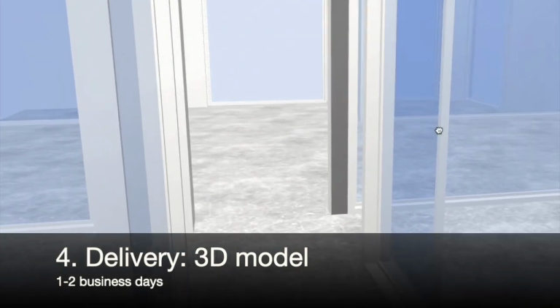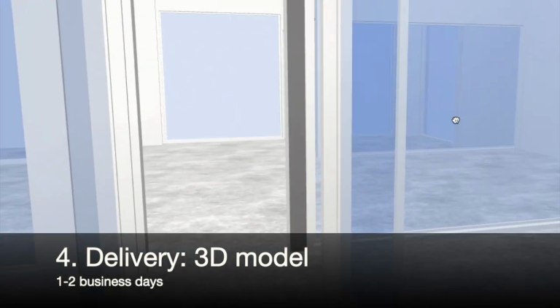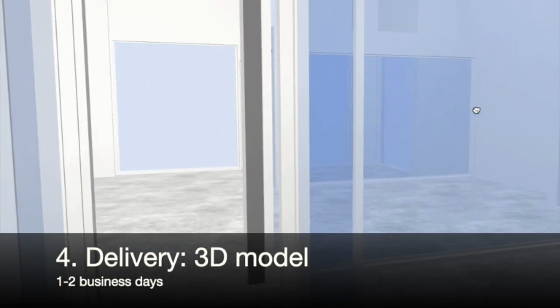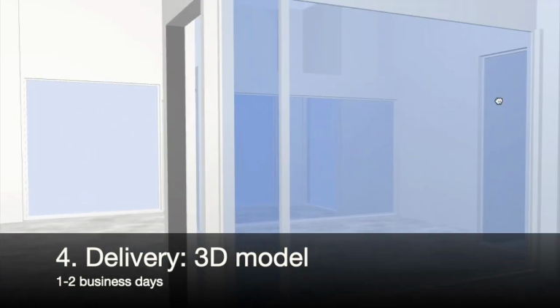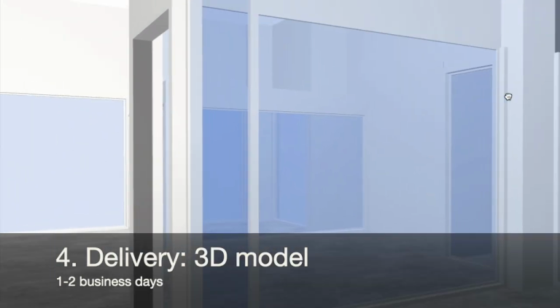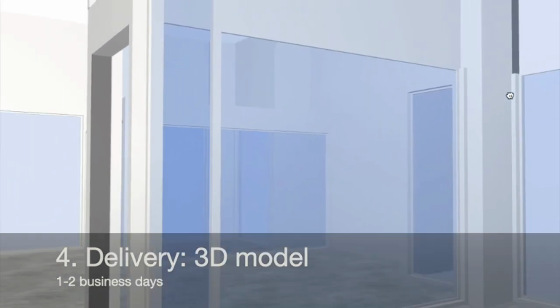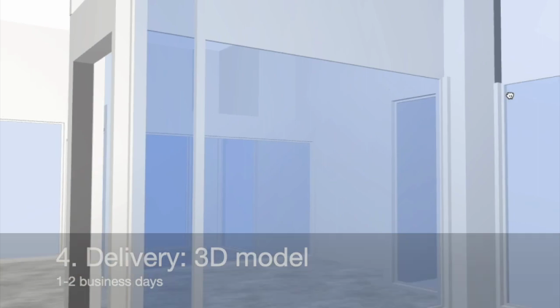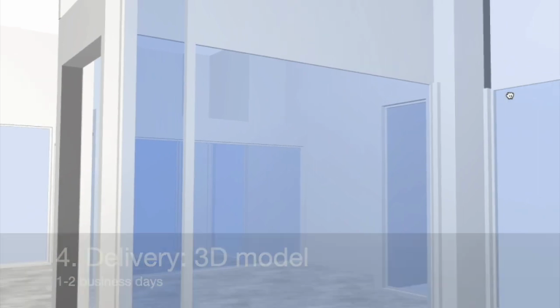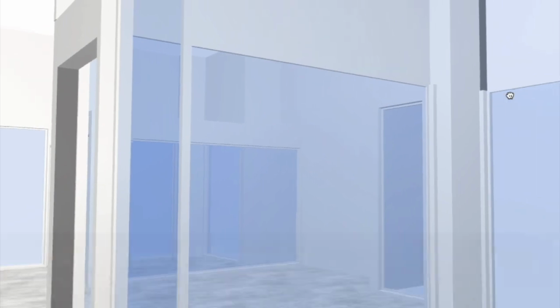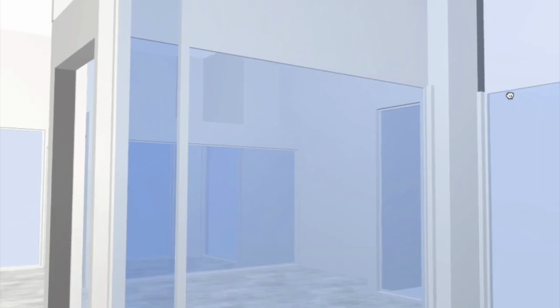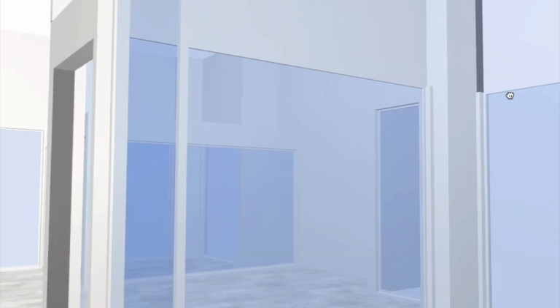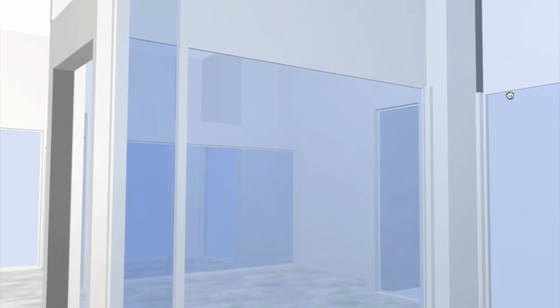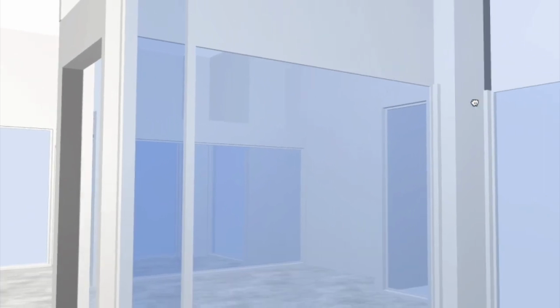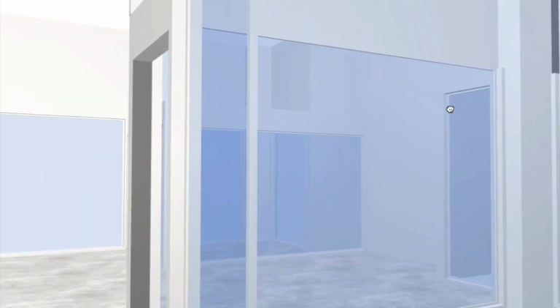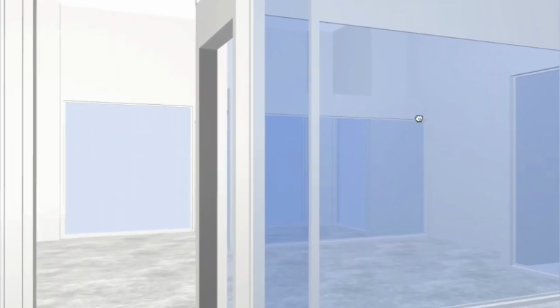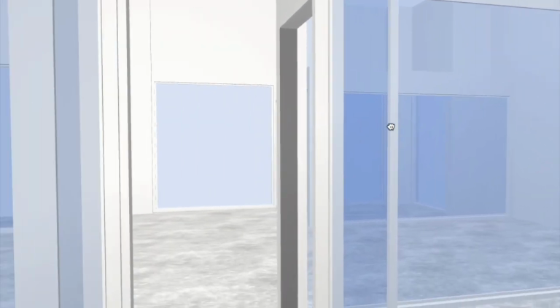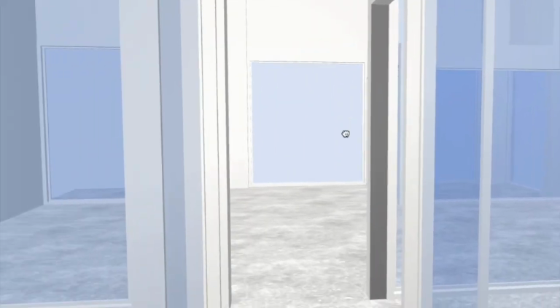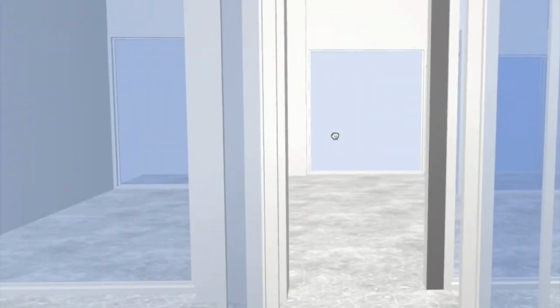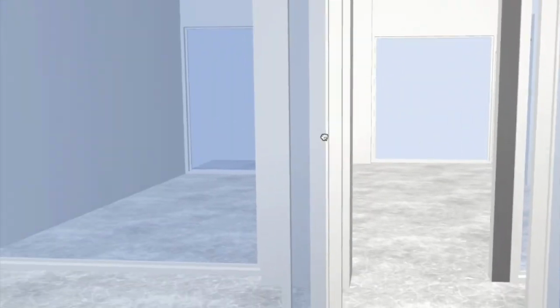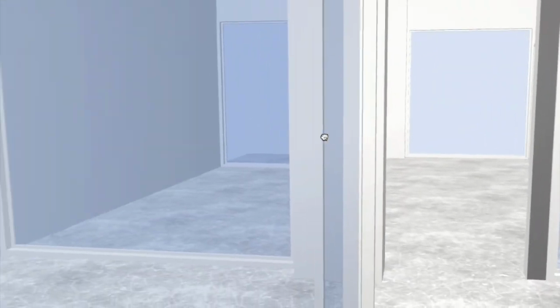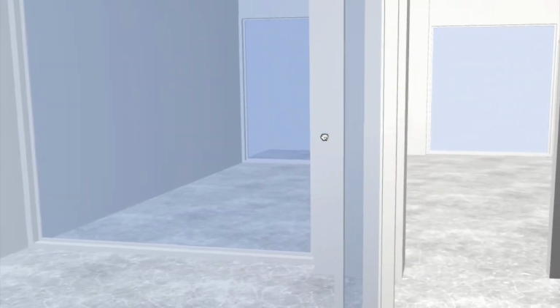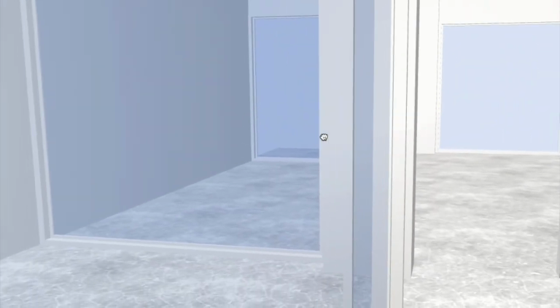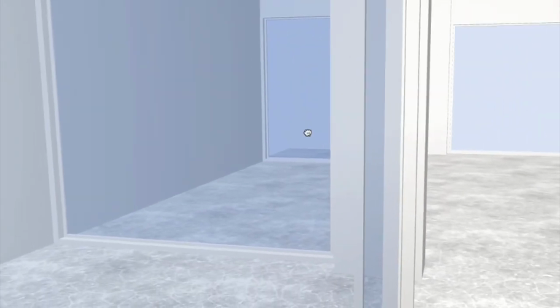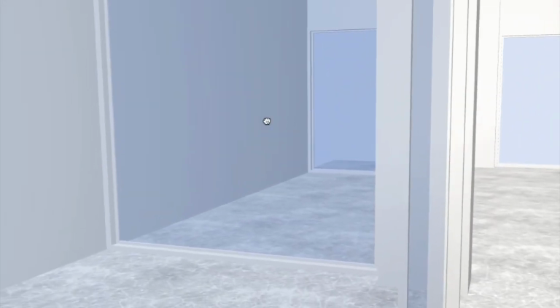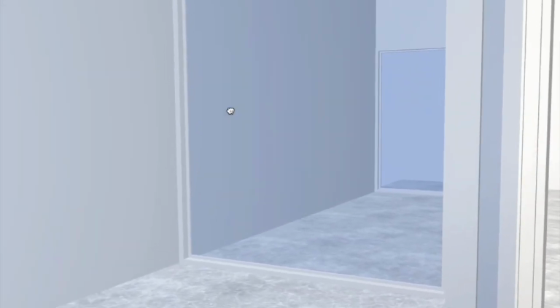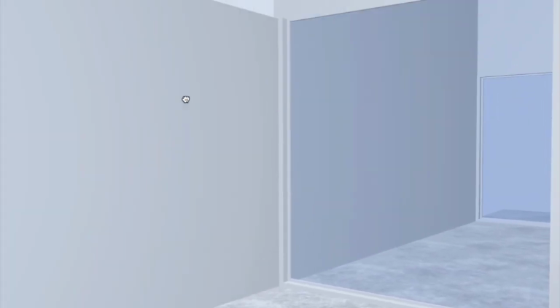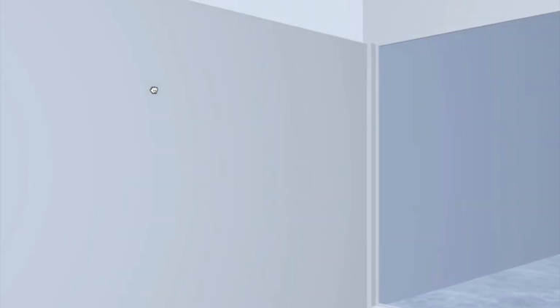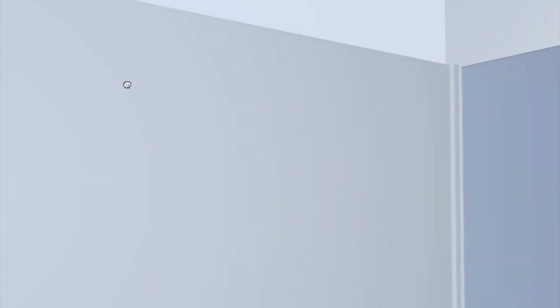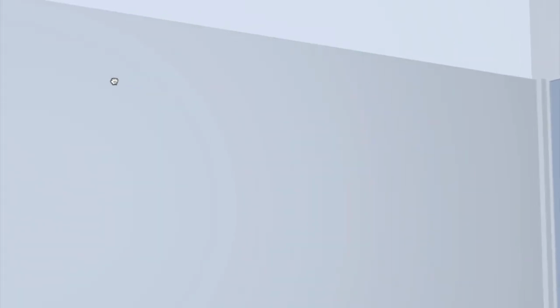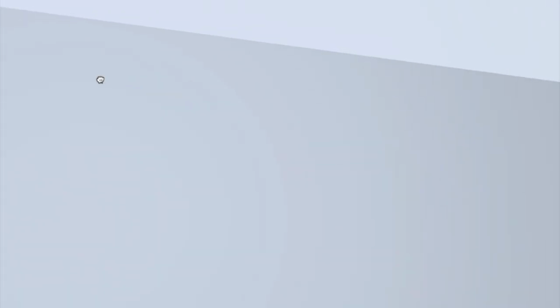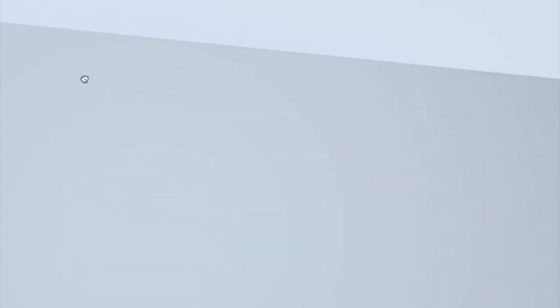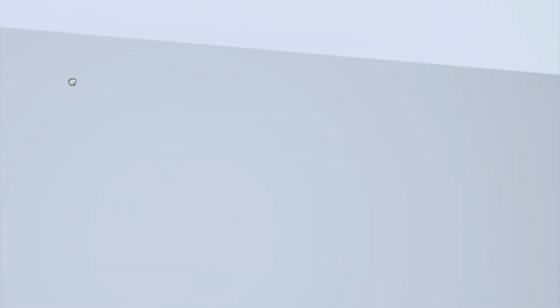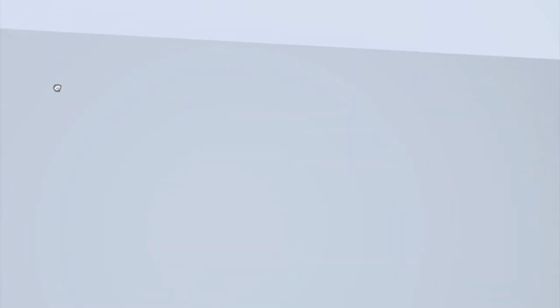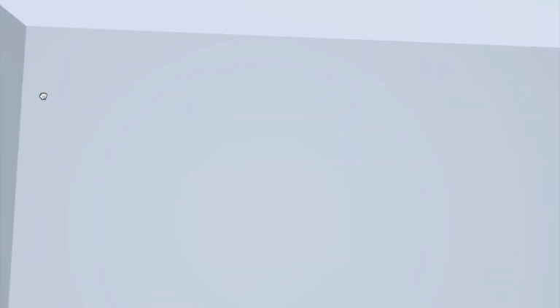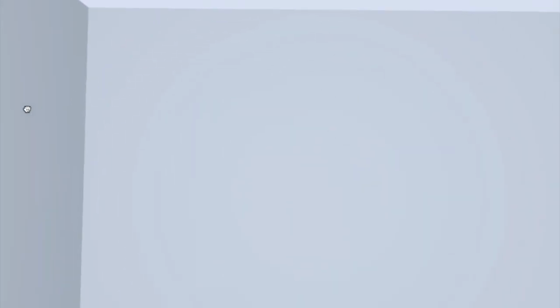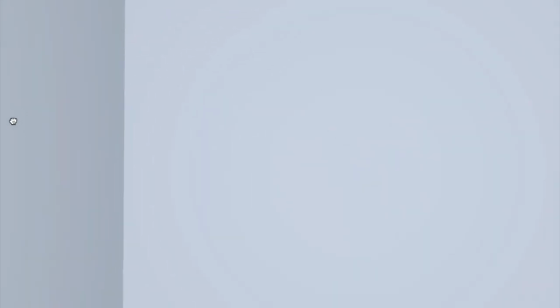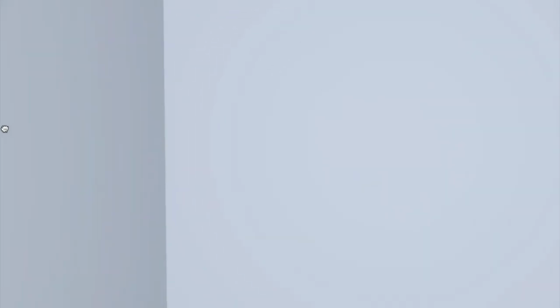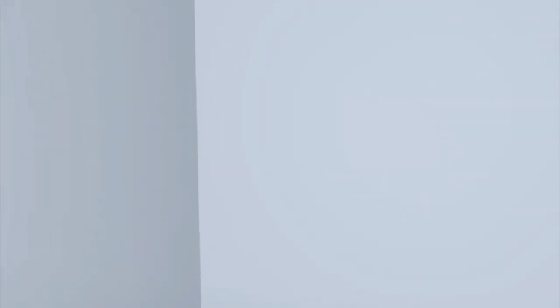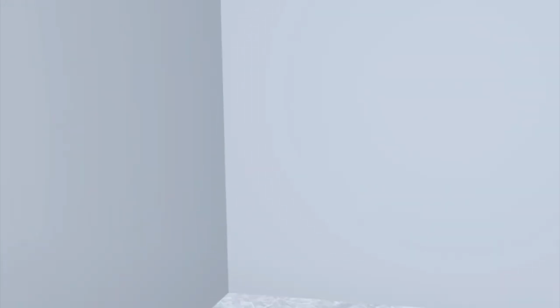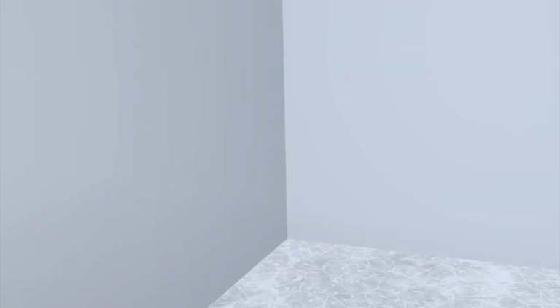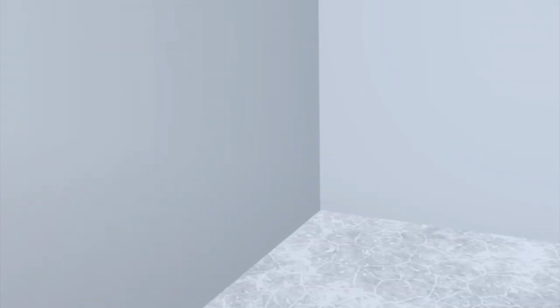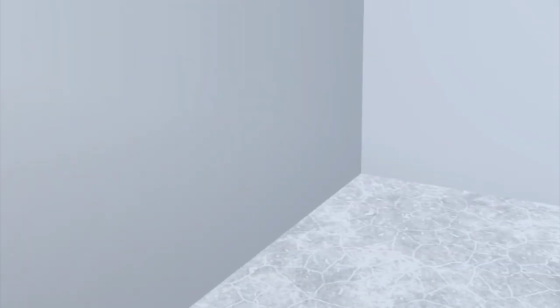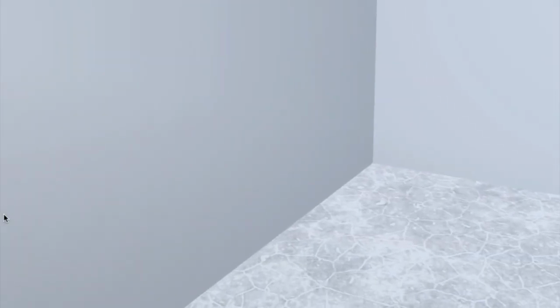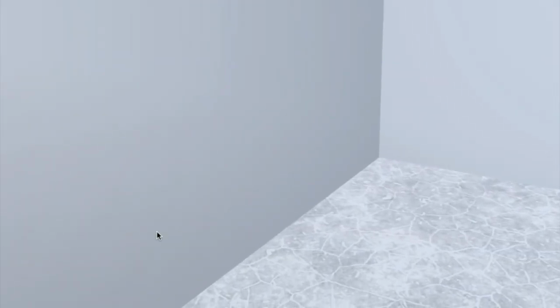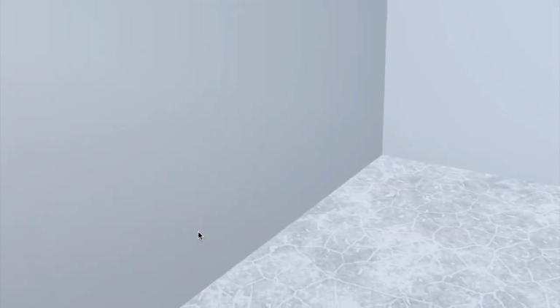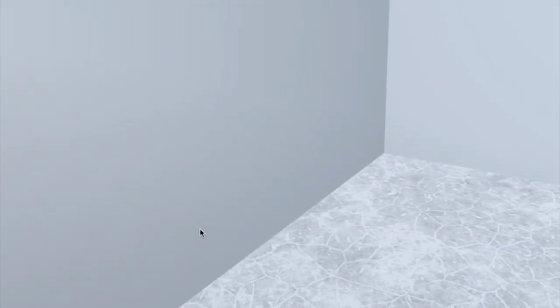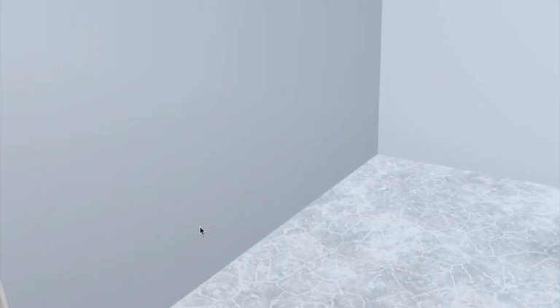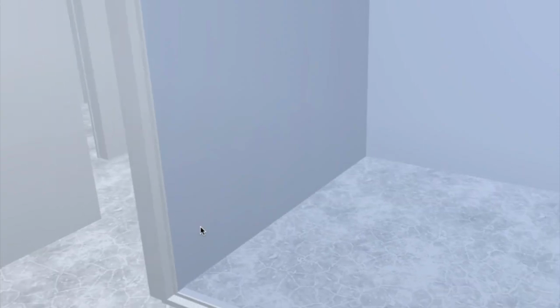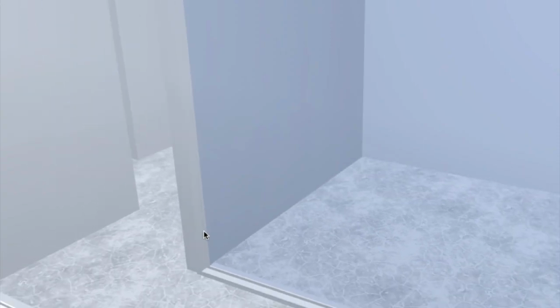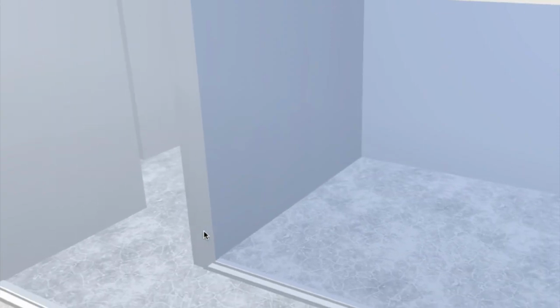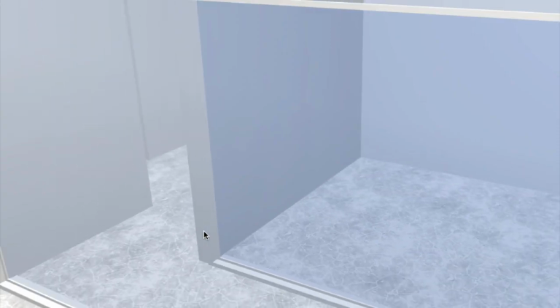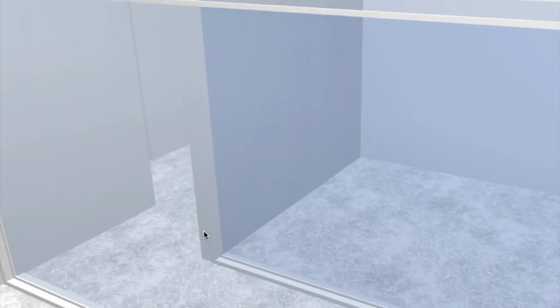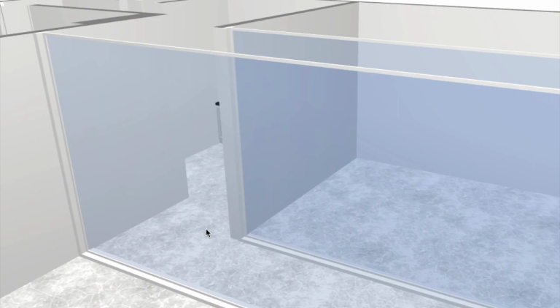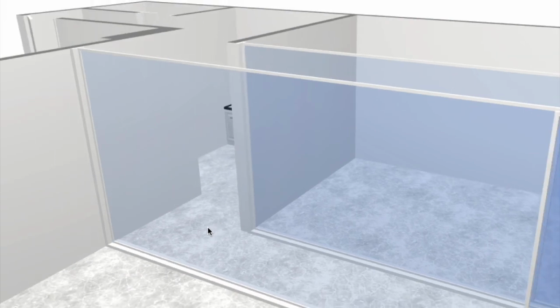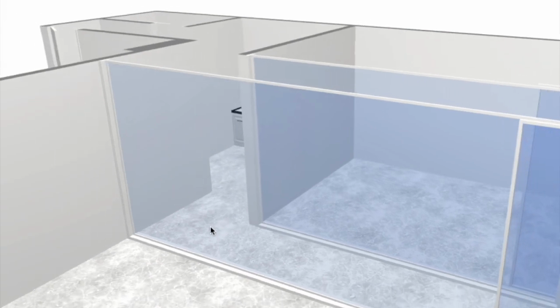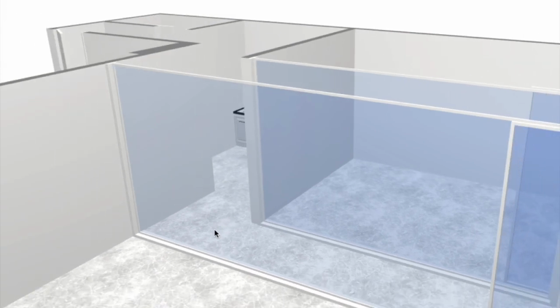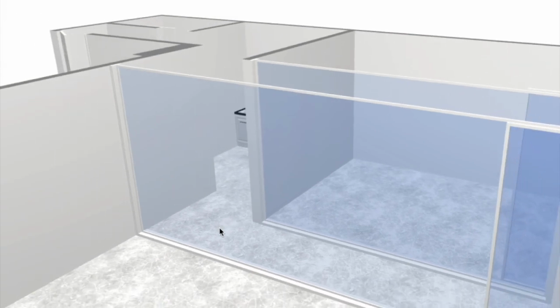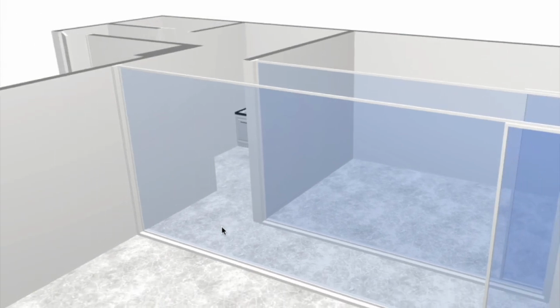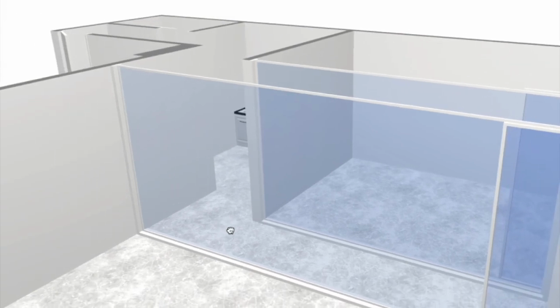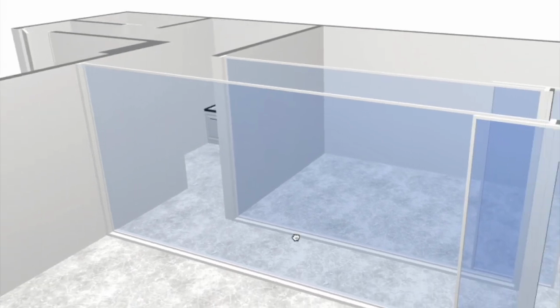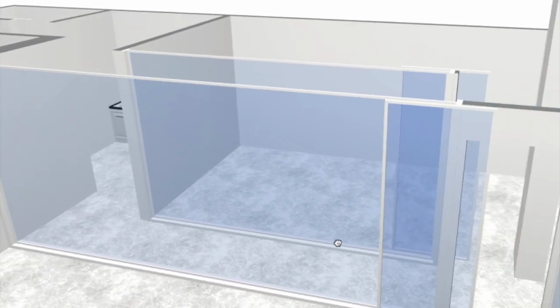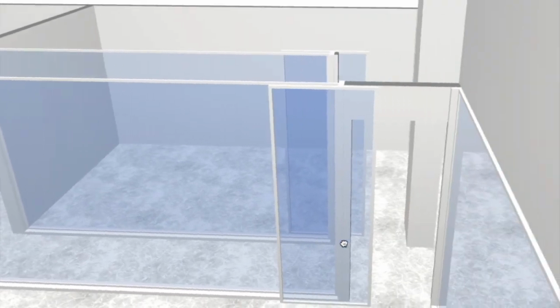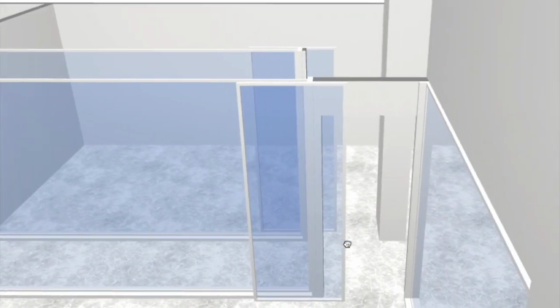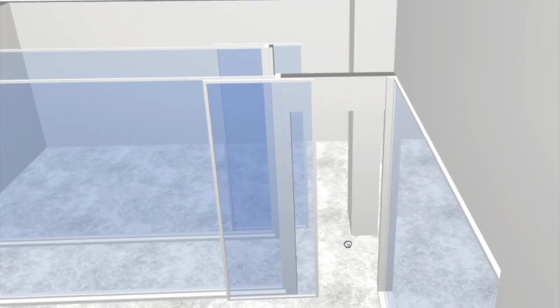The model can be used to virtually walk through the future space to check design aspects that are harder to interpret on 2D plans.